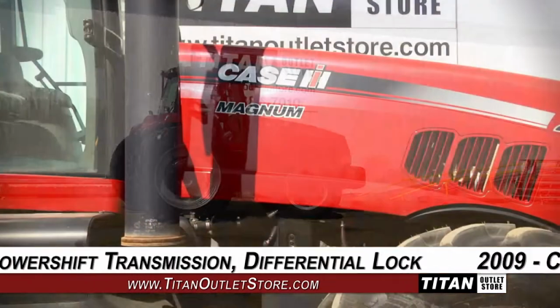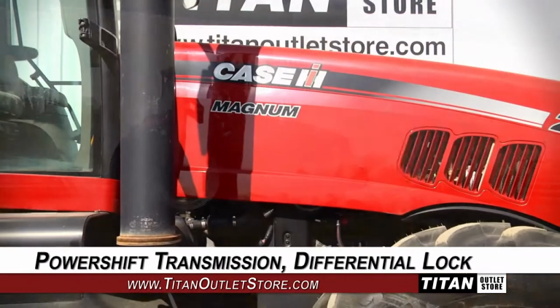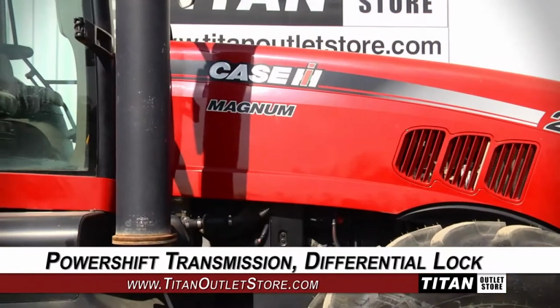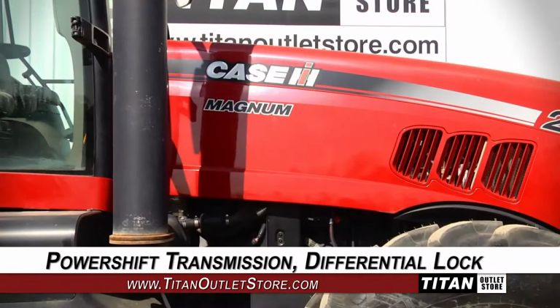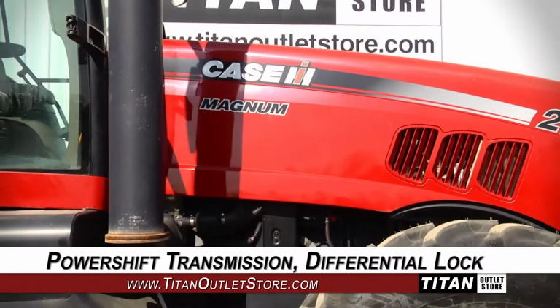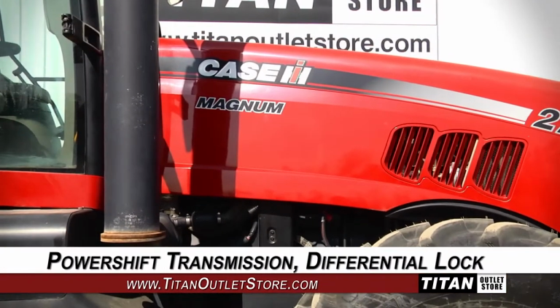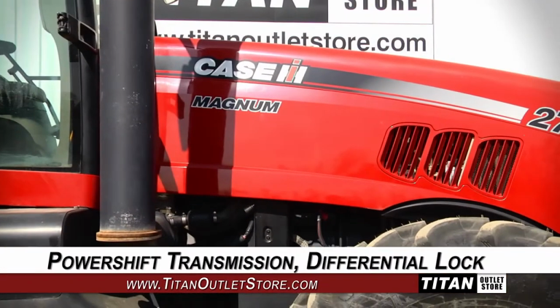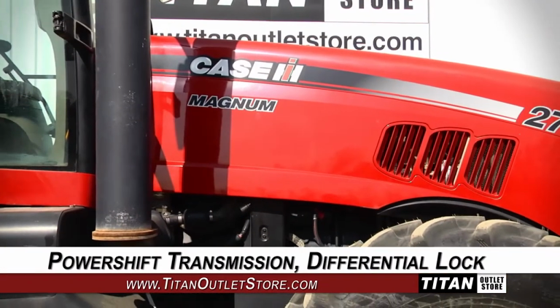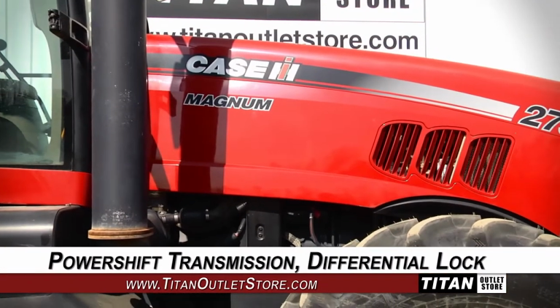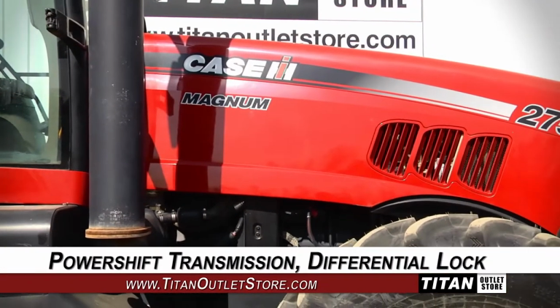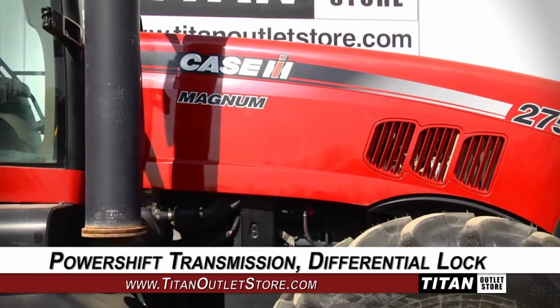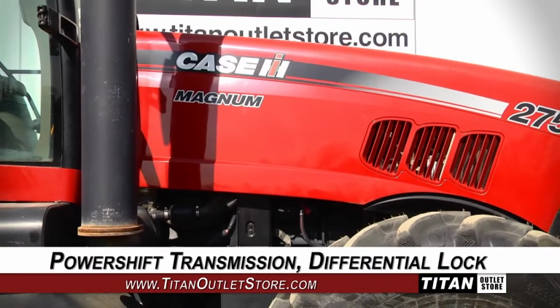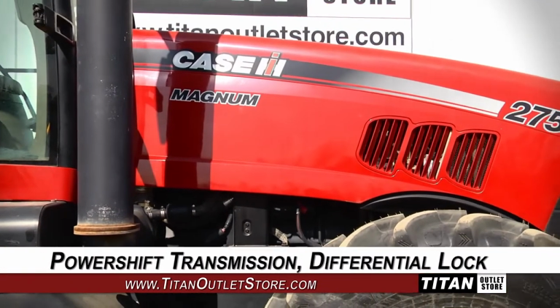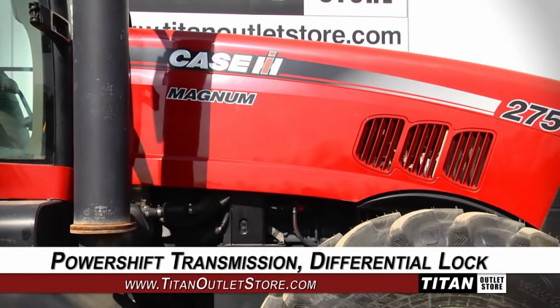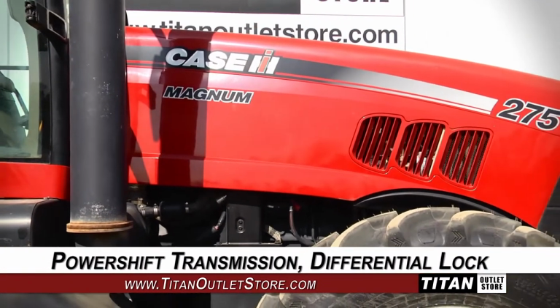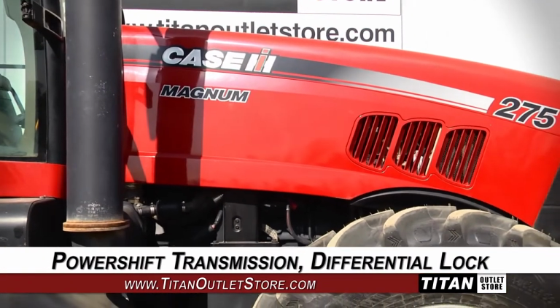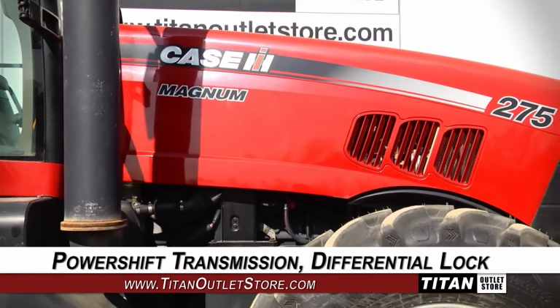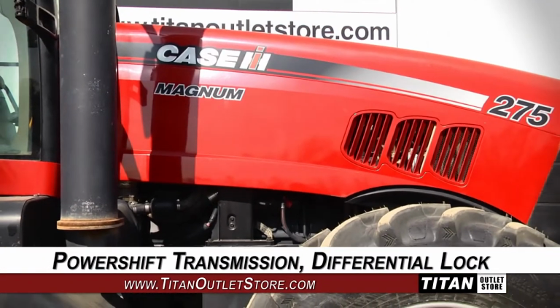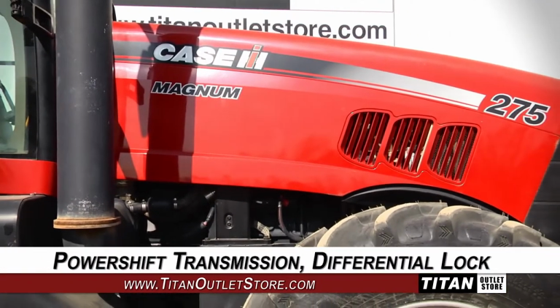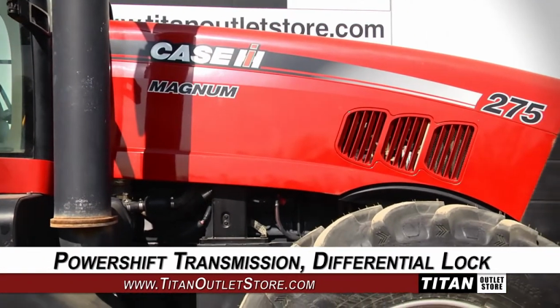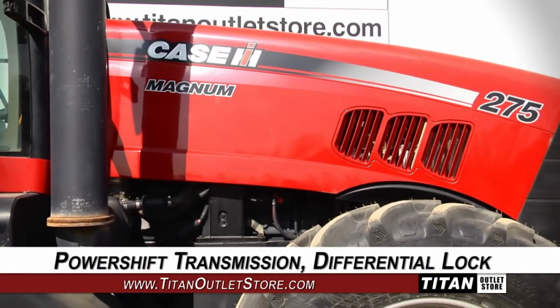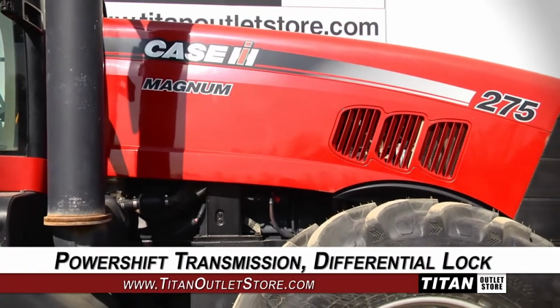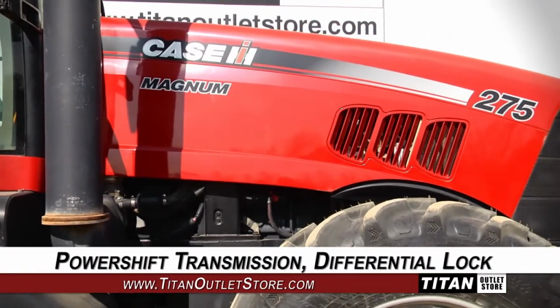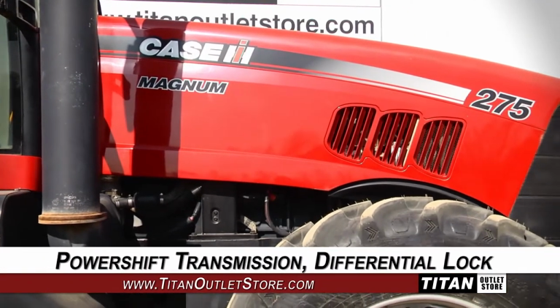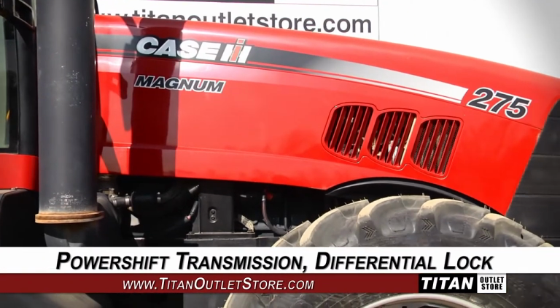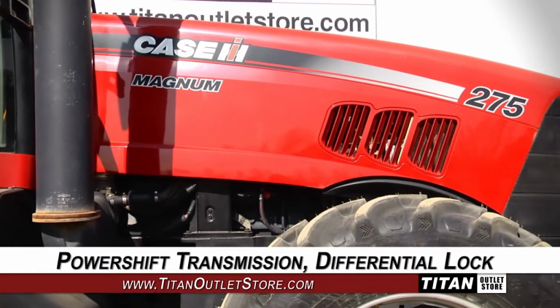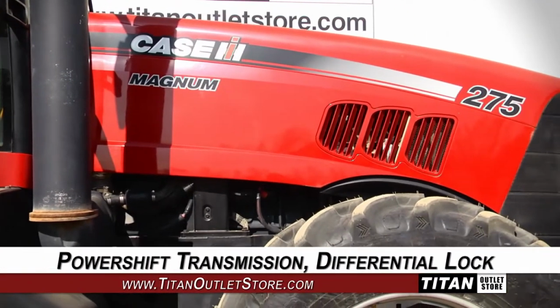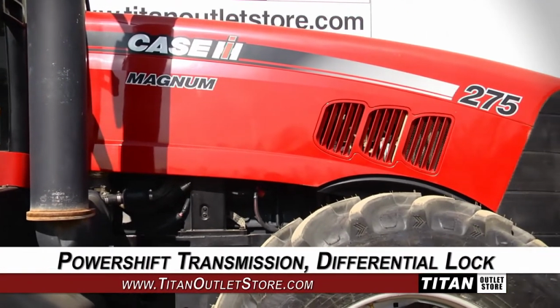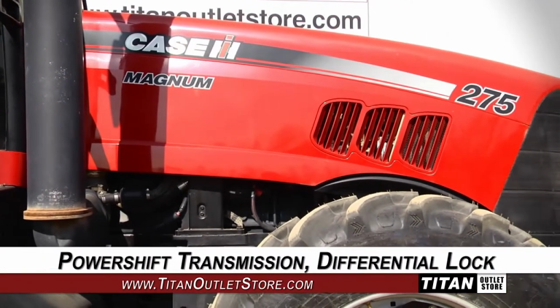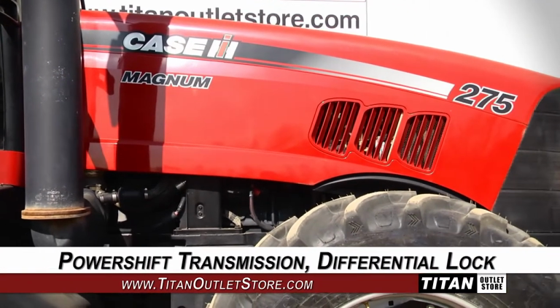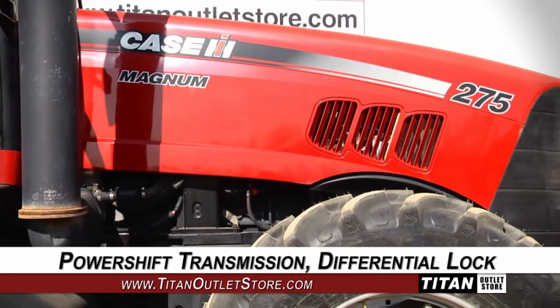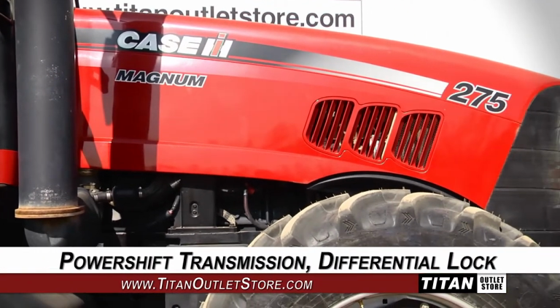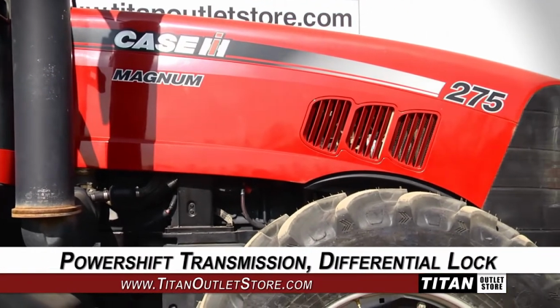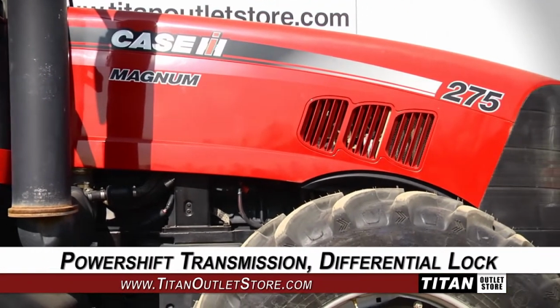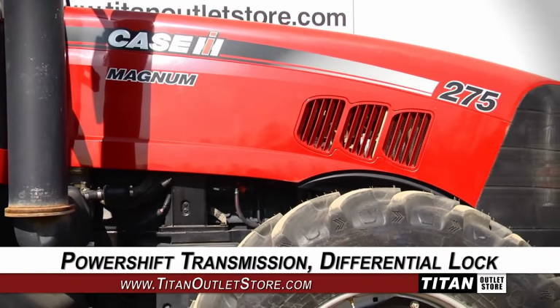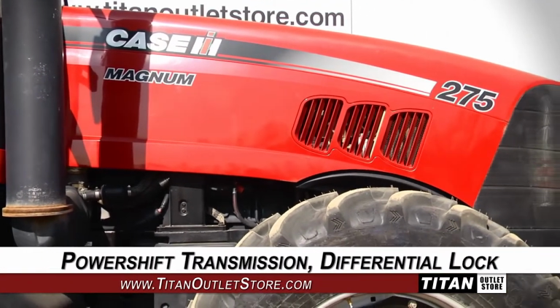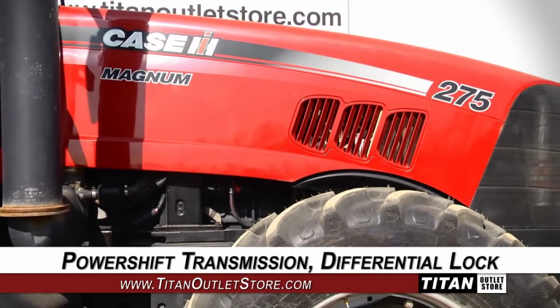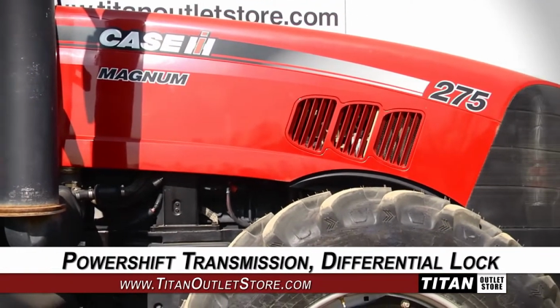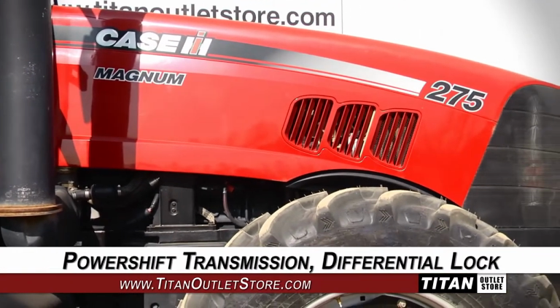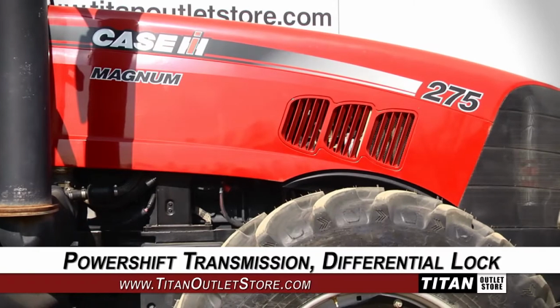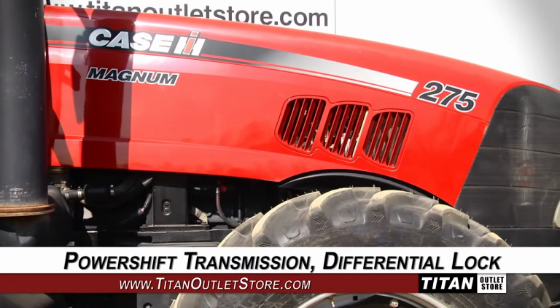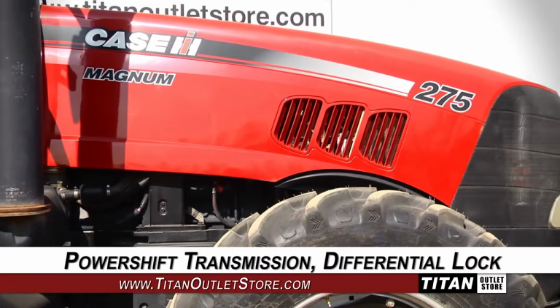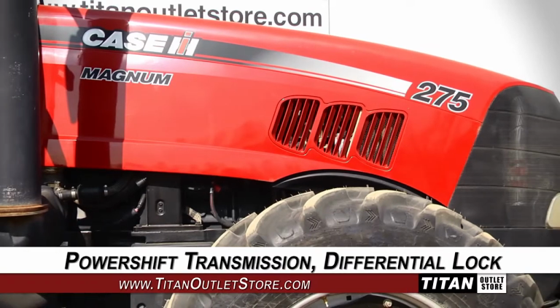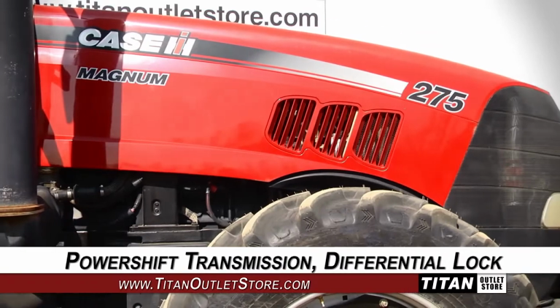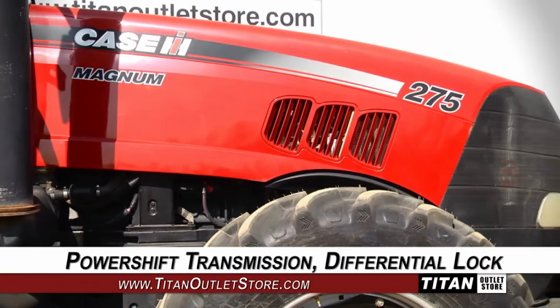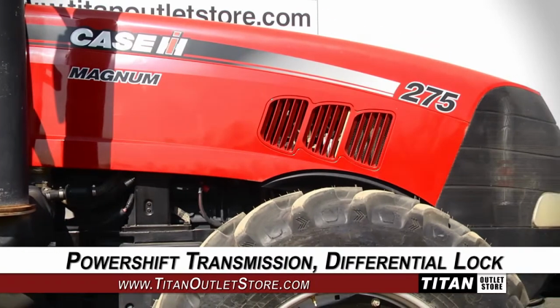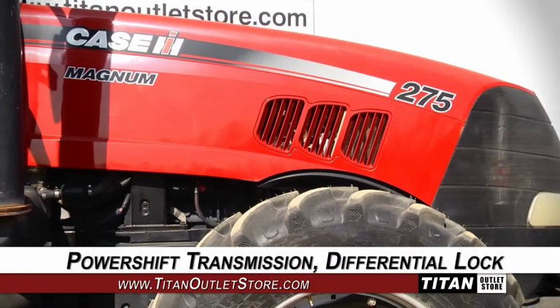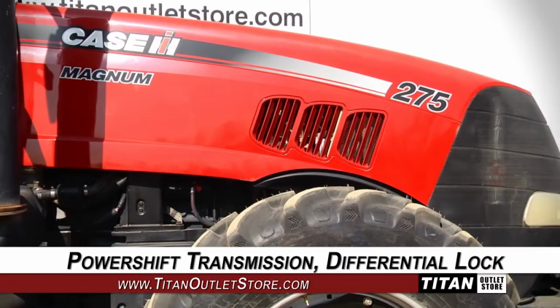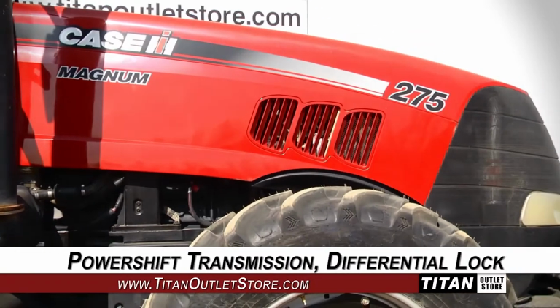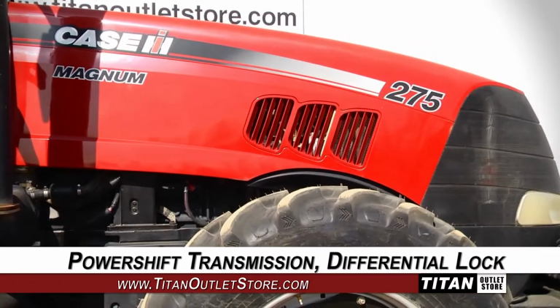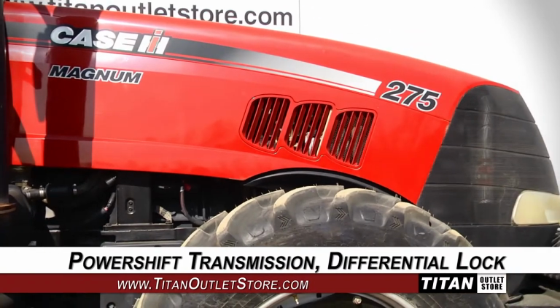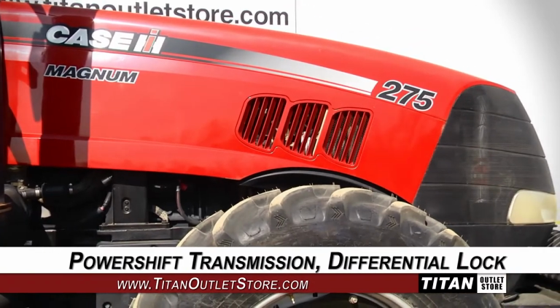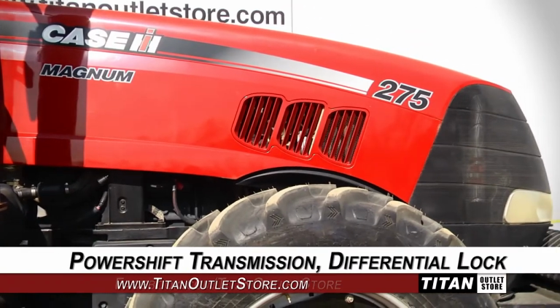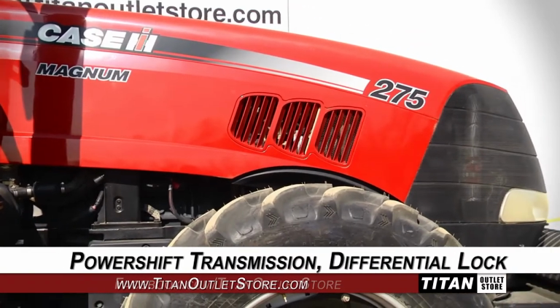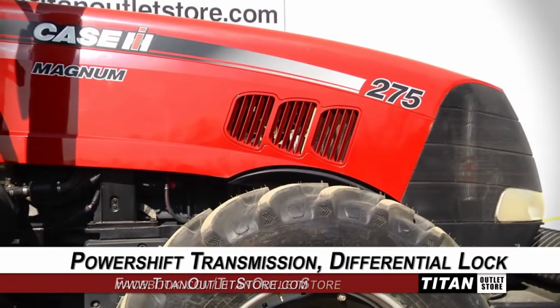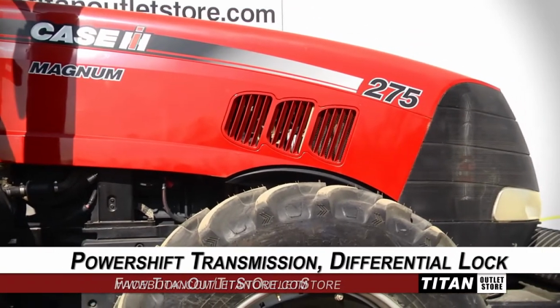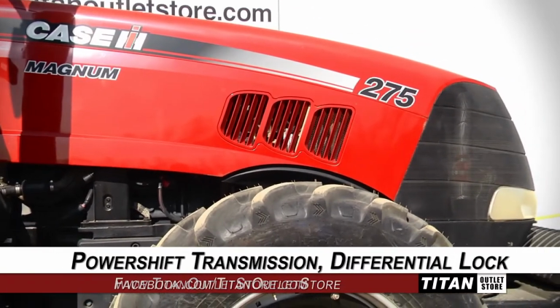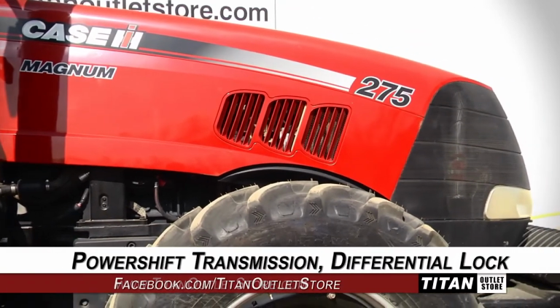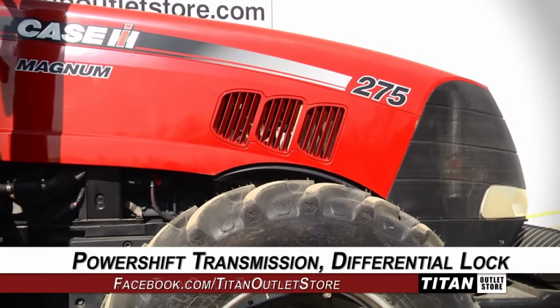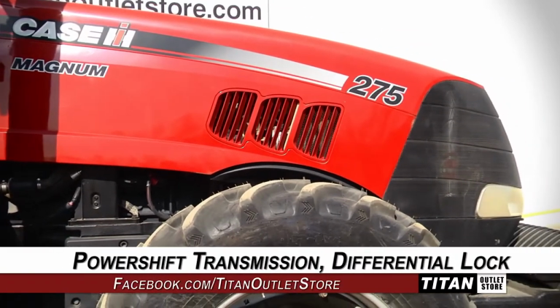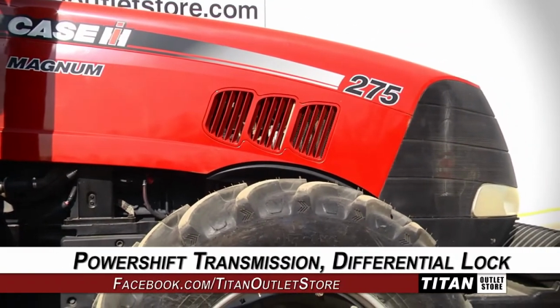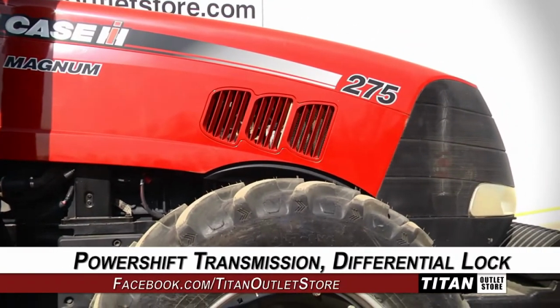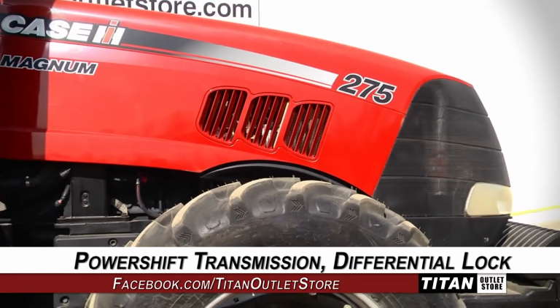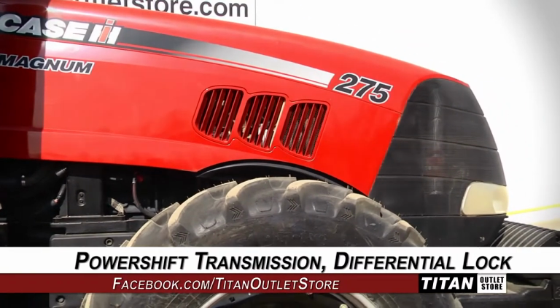We'll start with the drivetrain, which on the MX-275 features a power shift transmission, mechanical front-wheel drive, and differential lock.